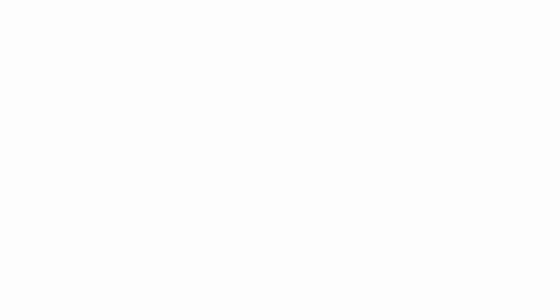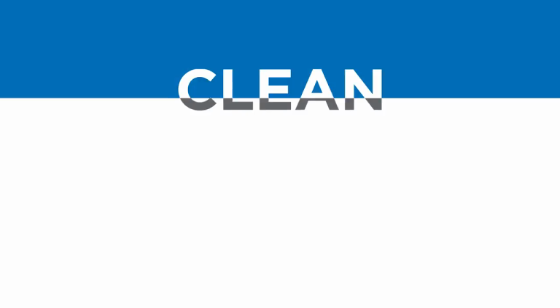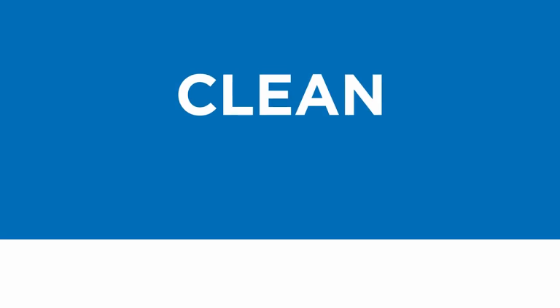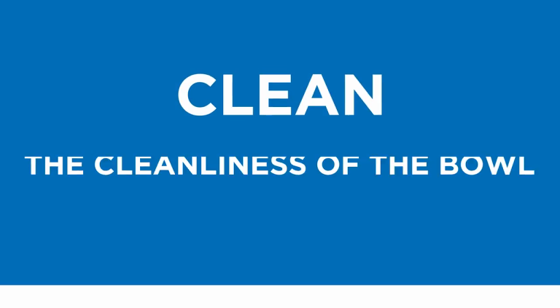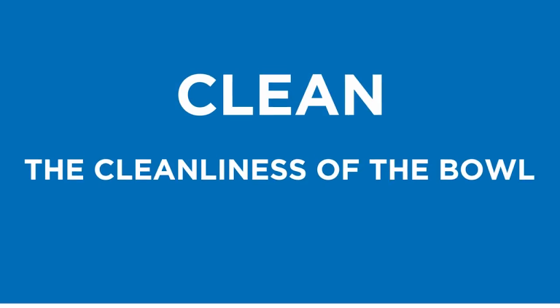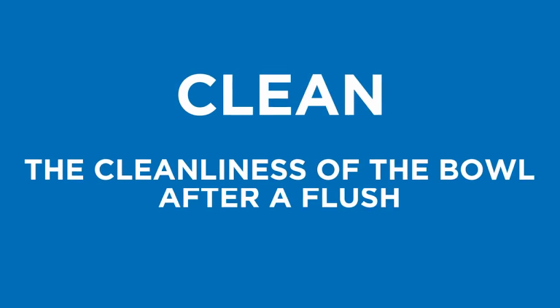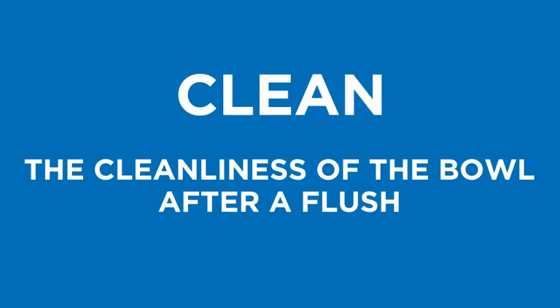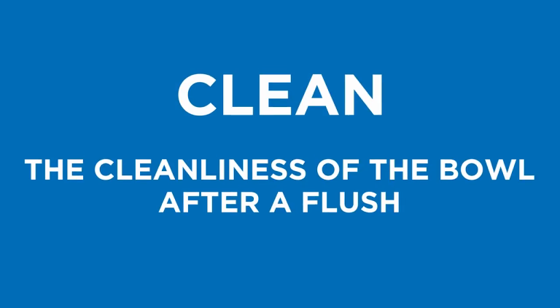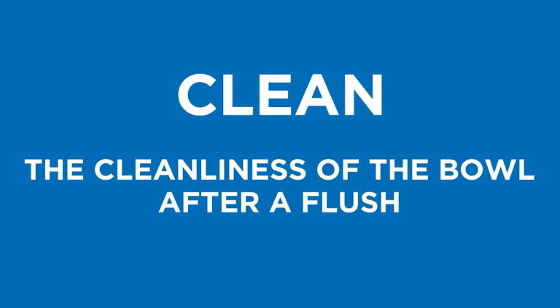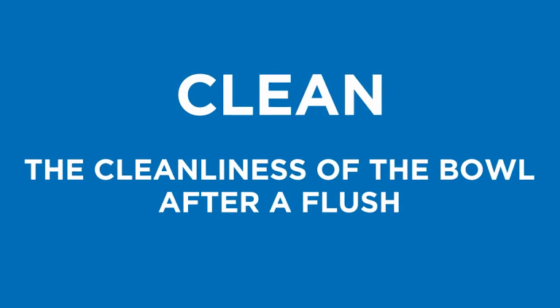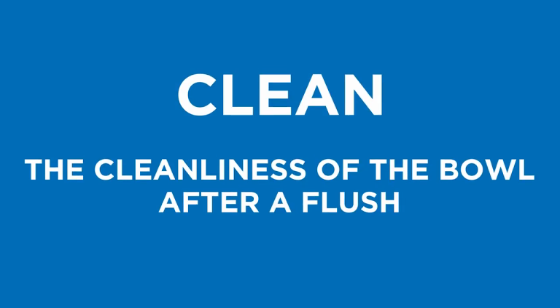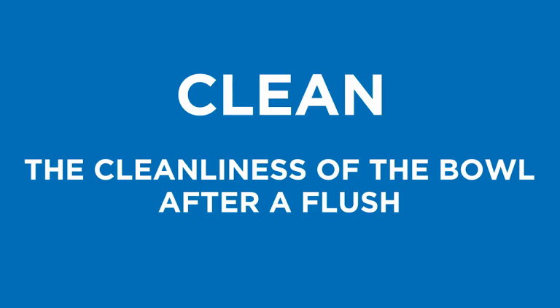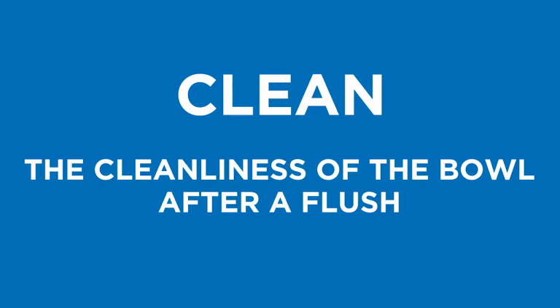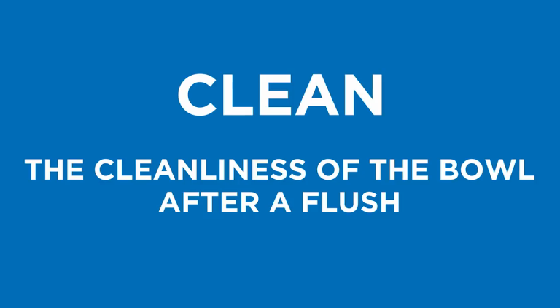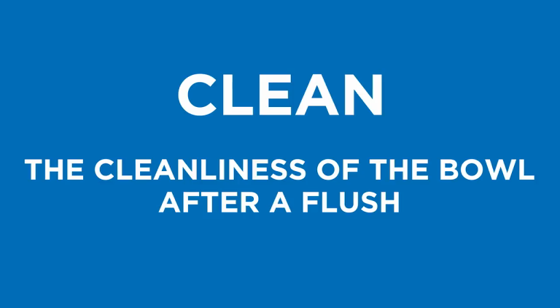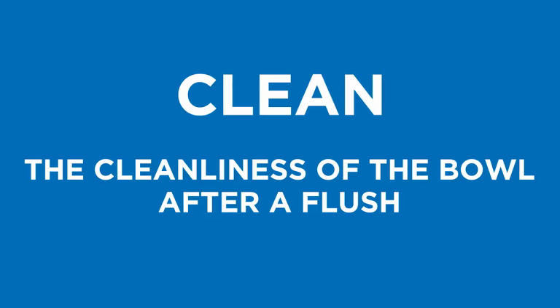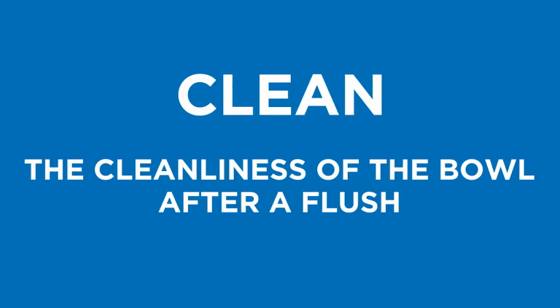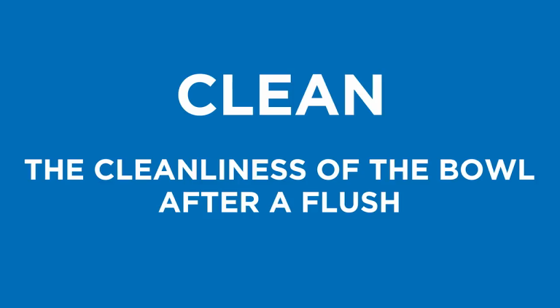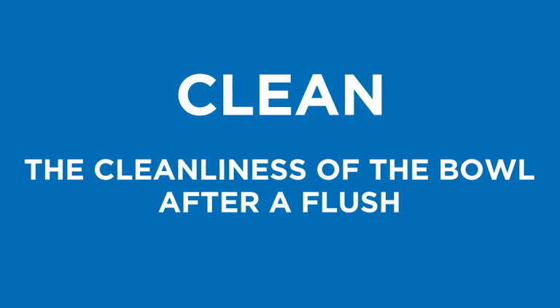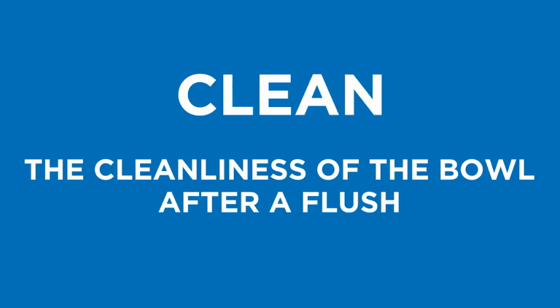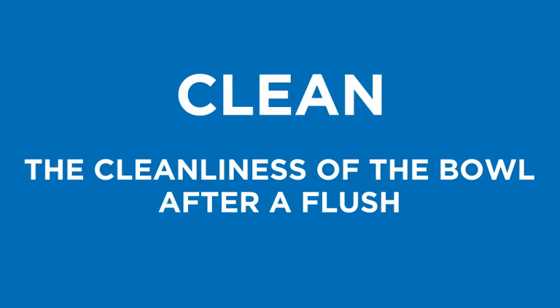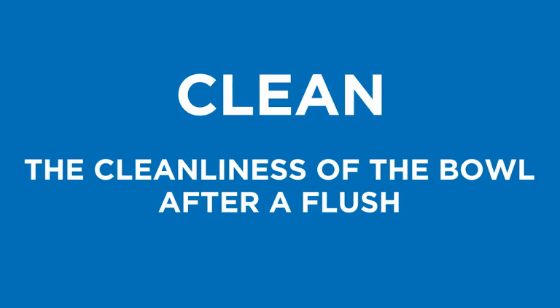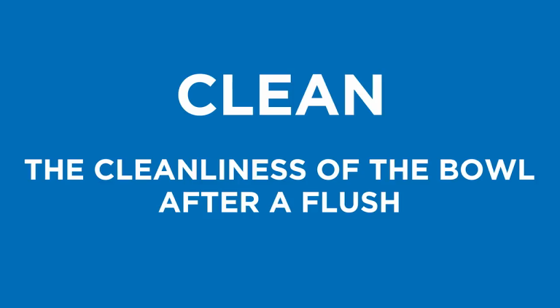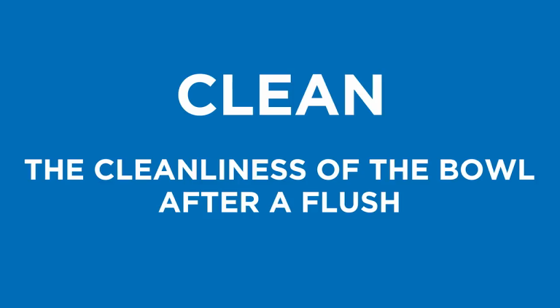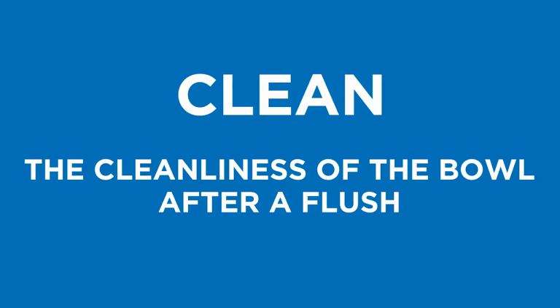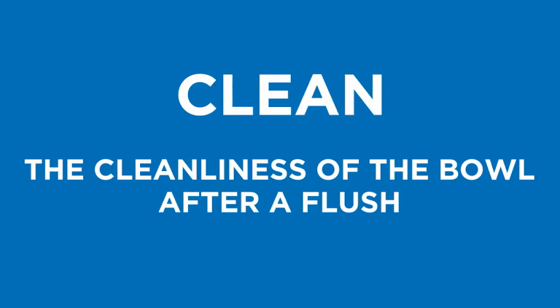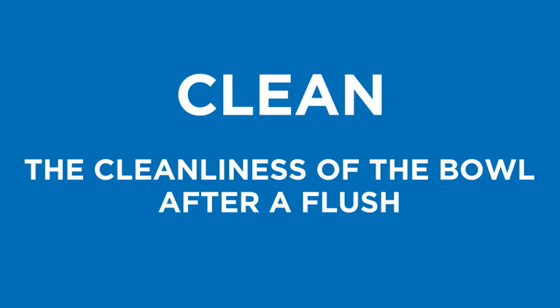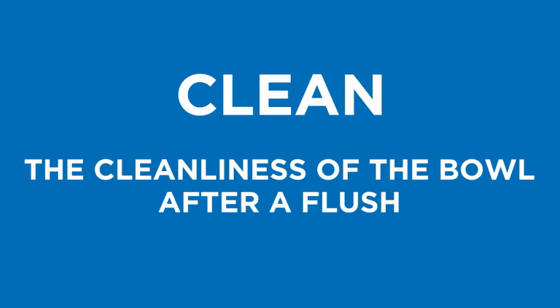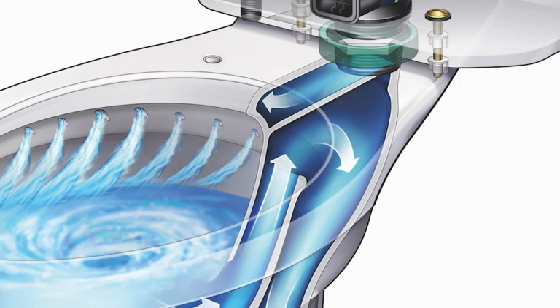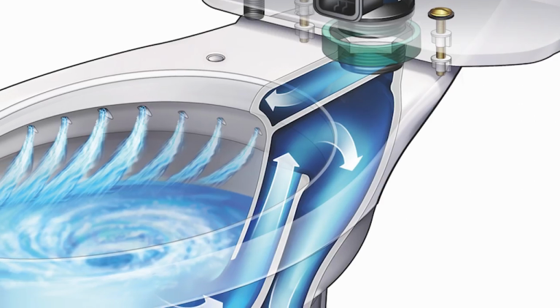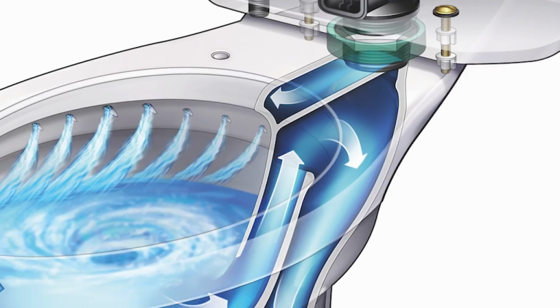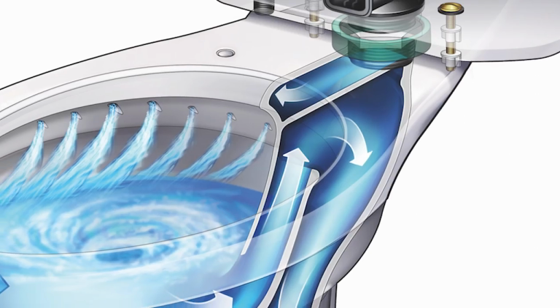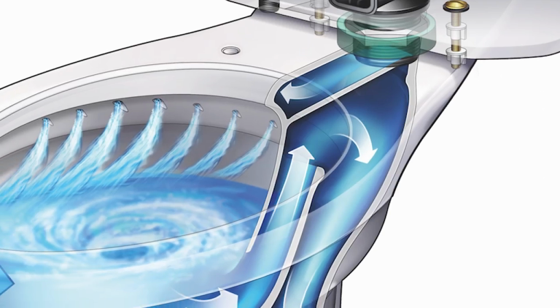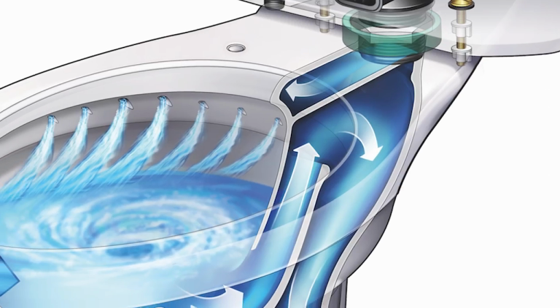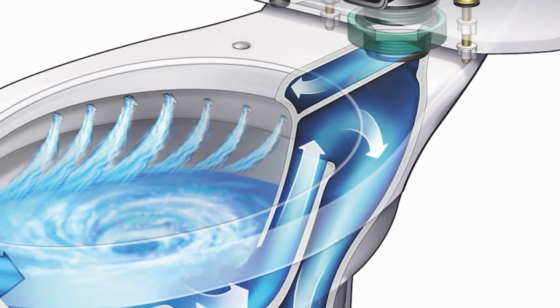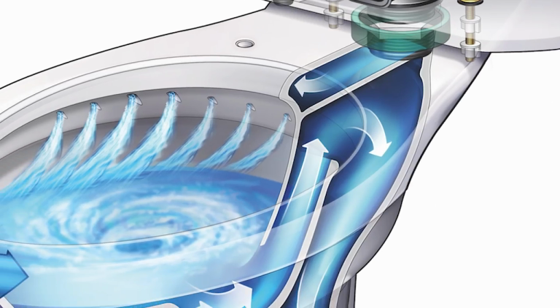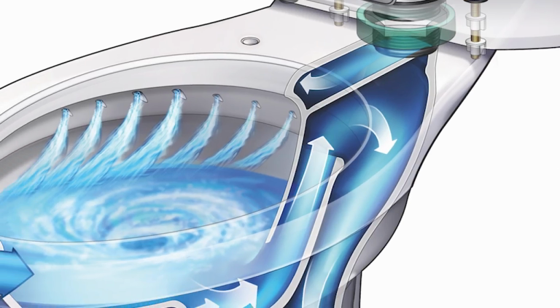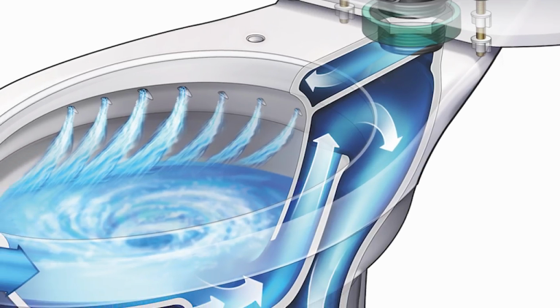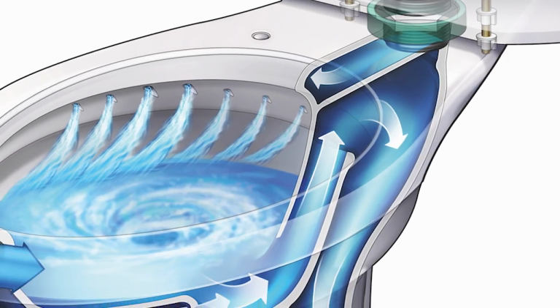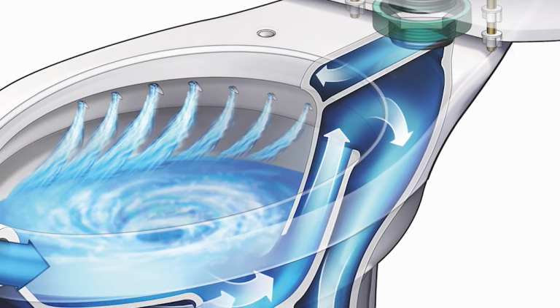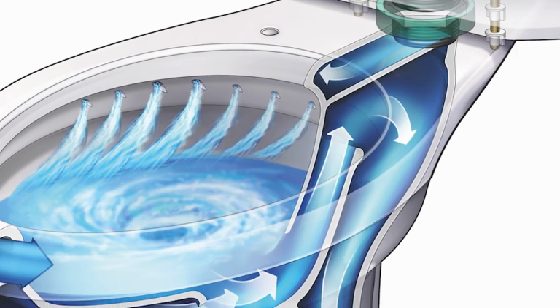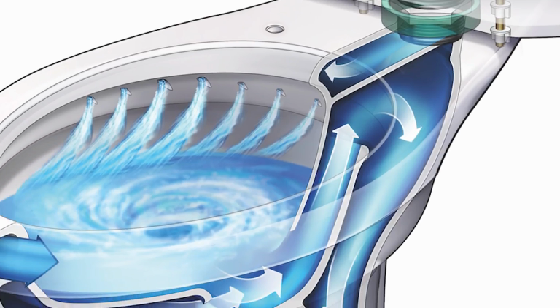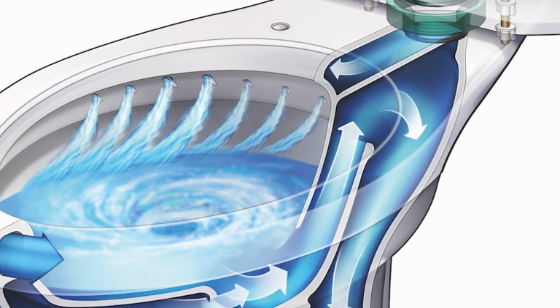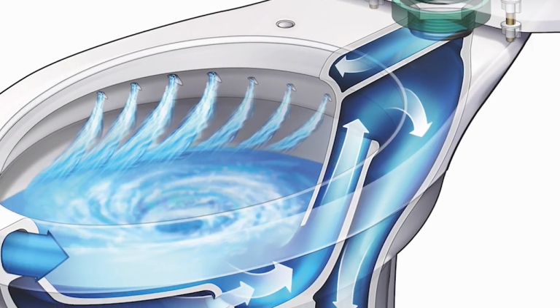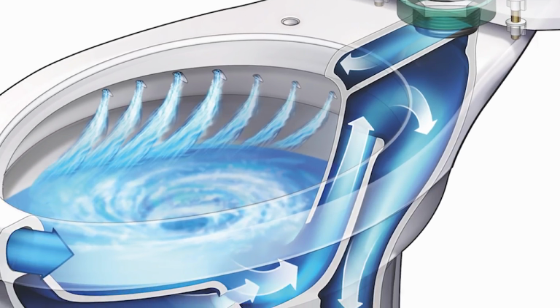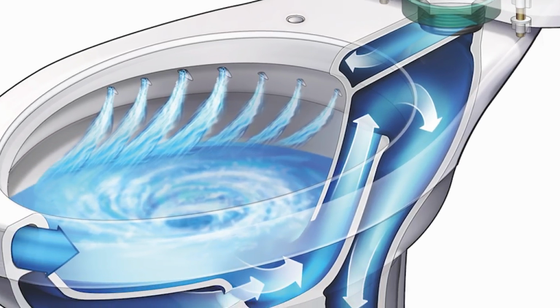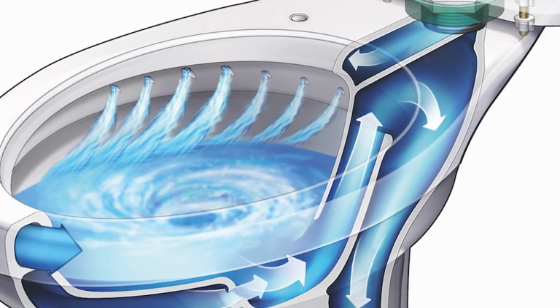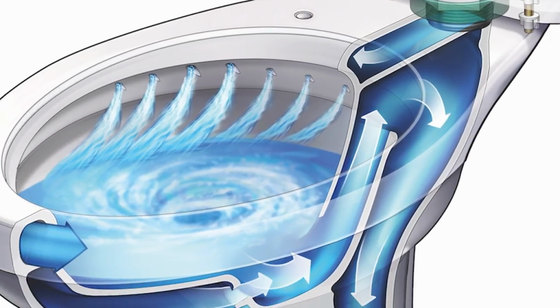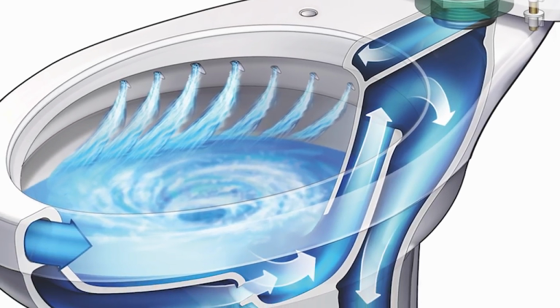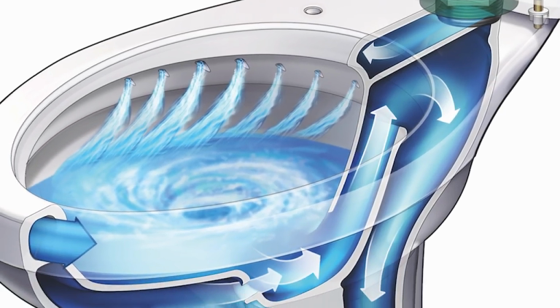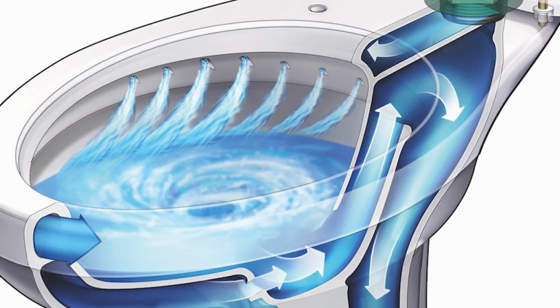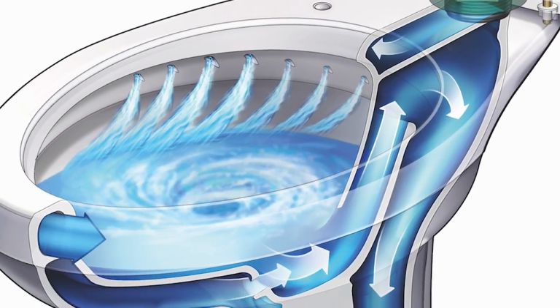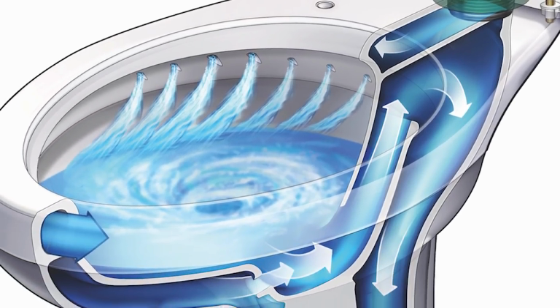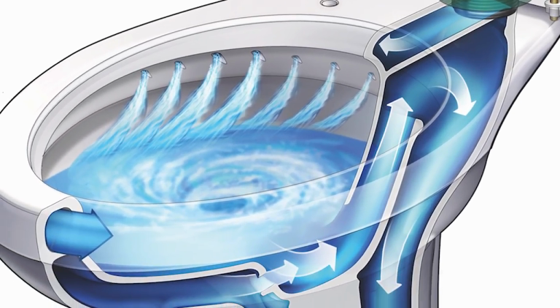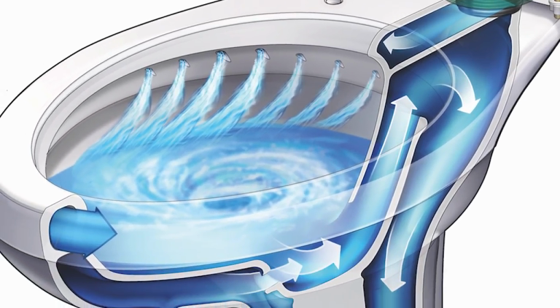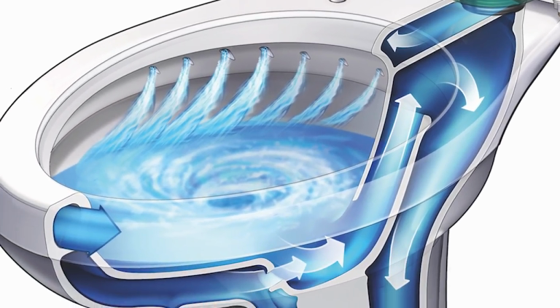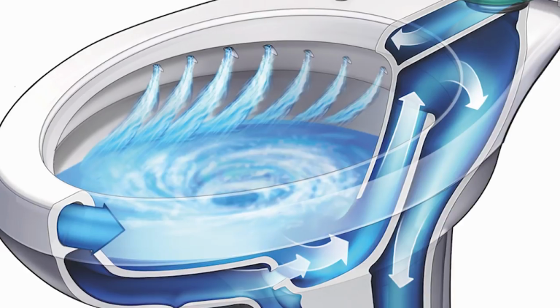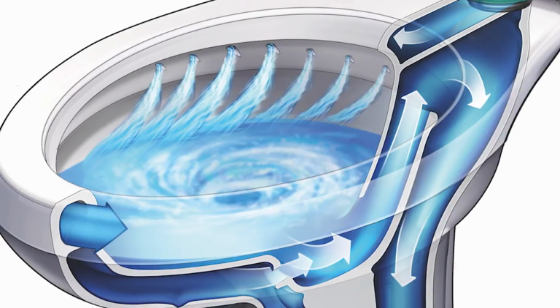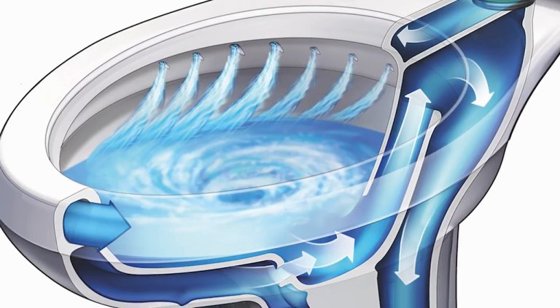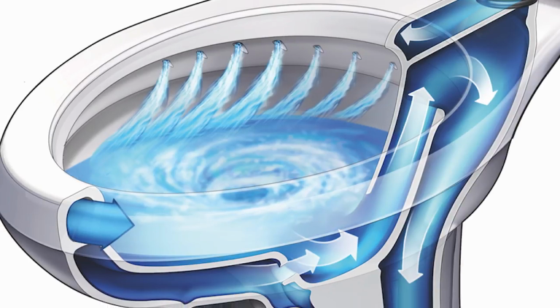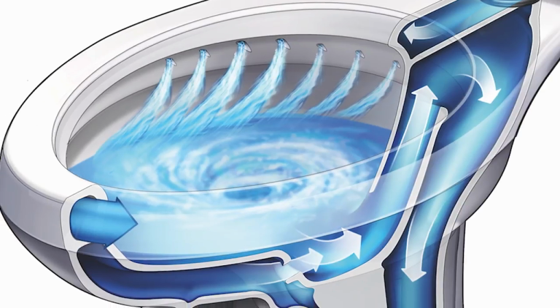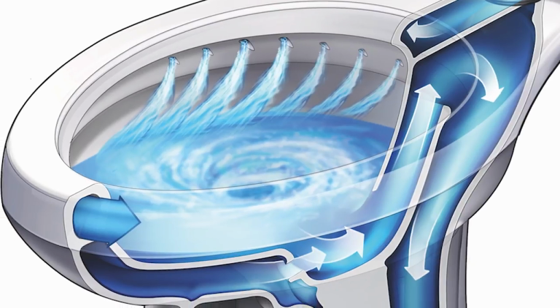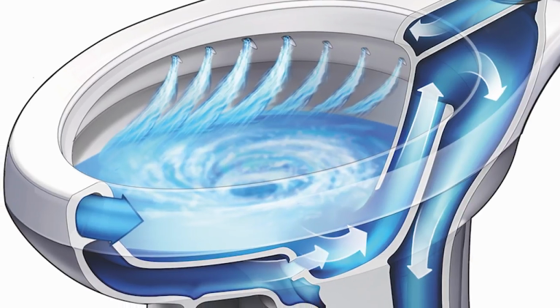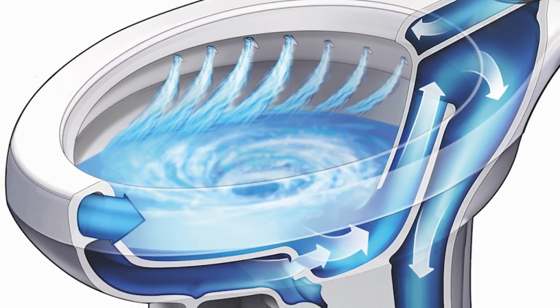Clean — the cleanliness of the bowl after a flush. Gerber toilets' unique rimjet design provides full rinse coverage and clean flushing.